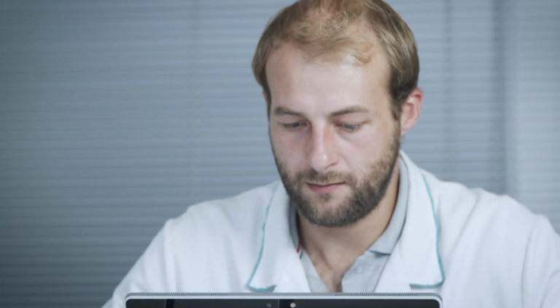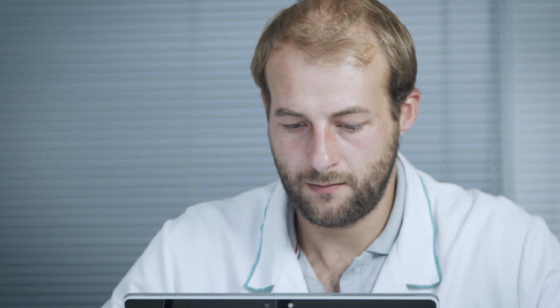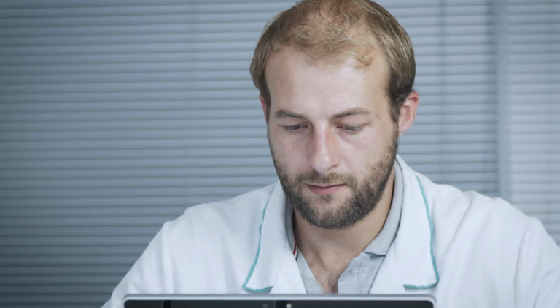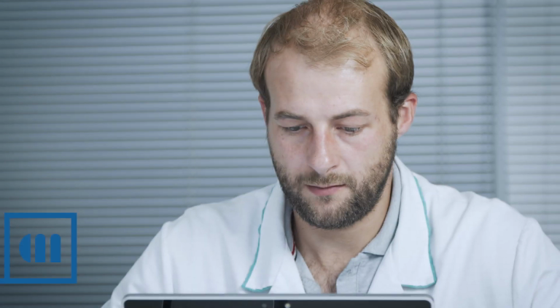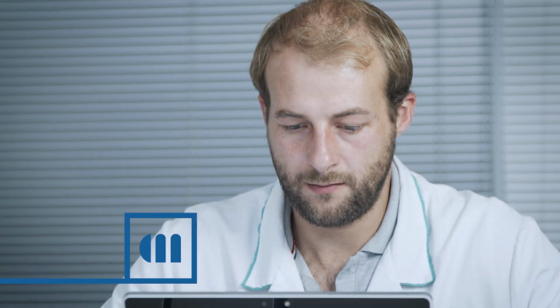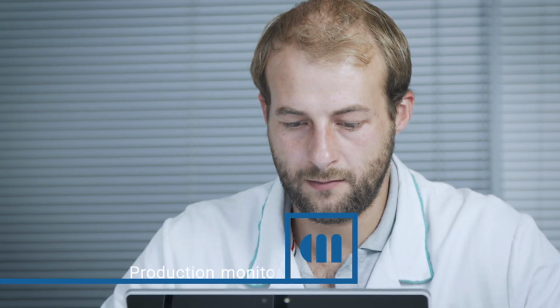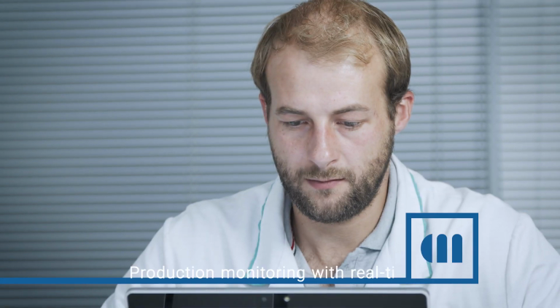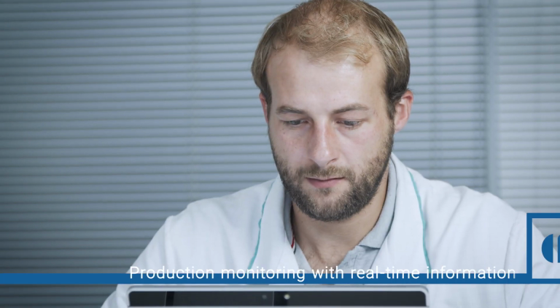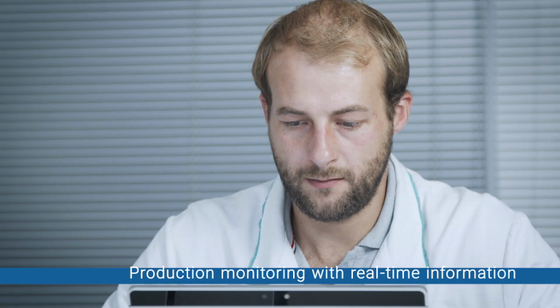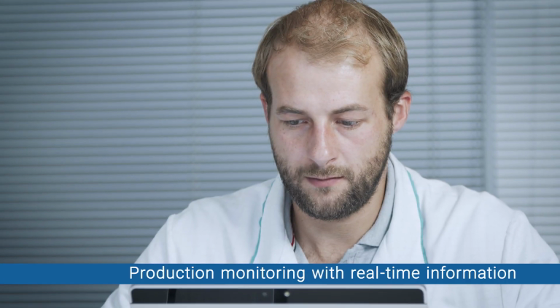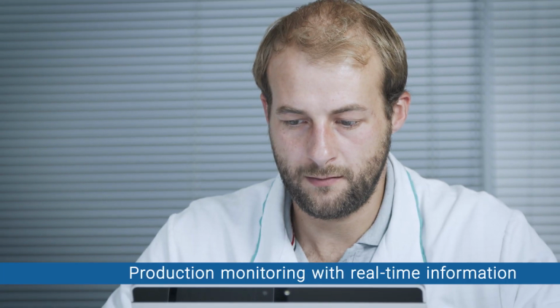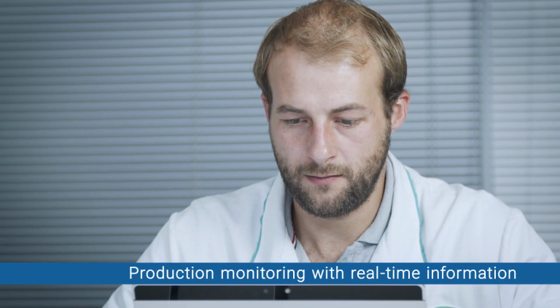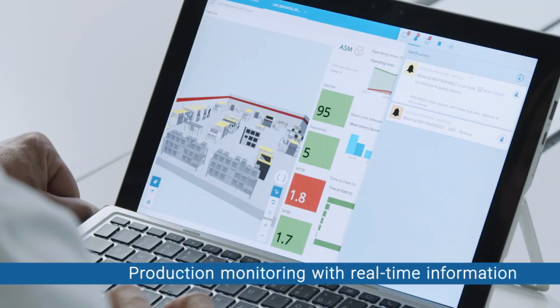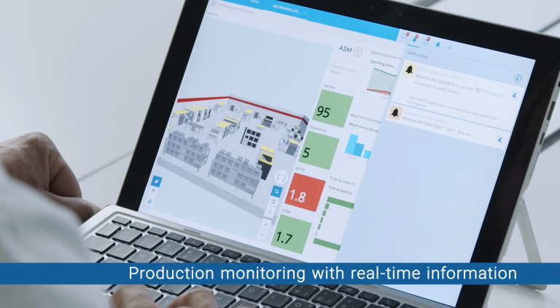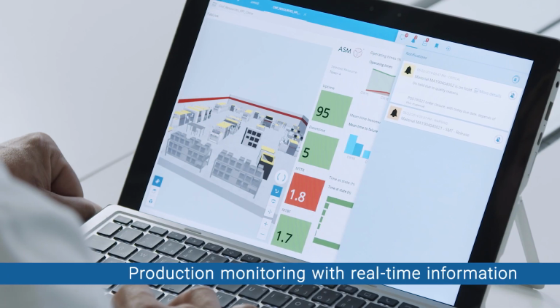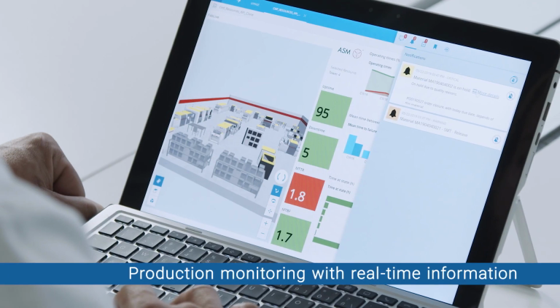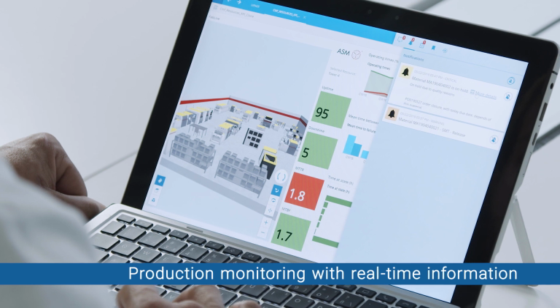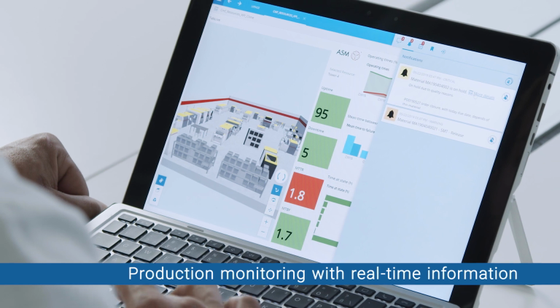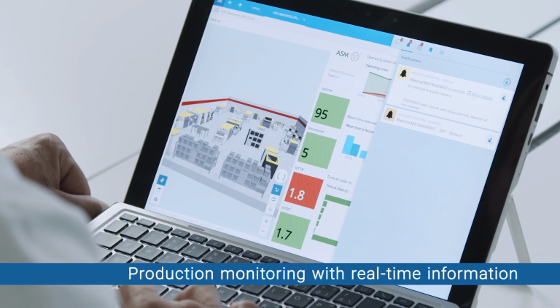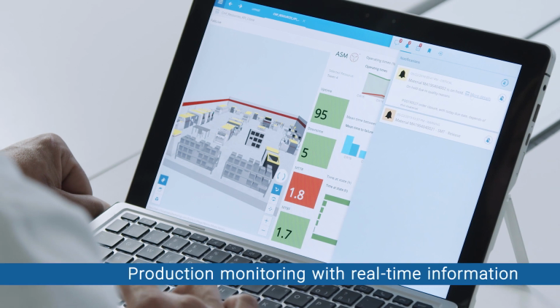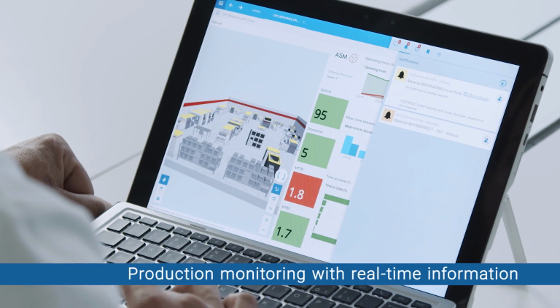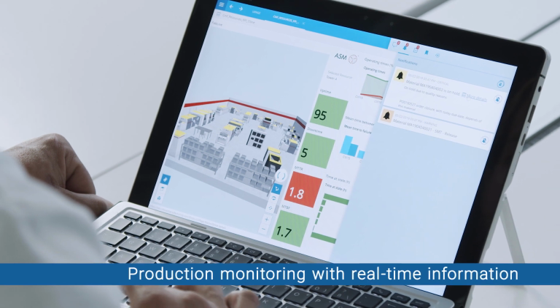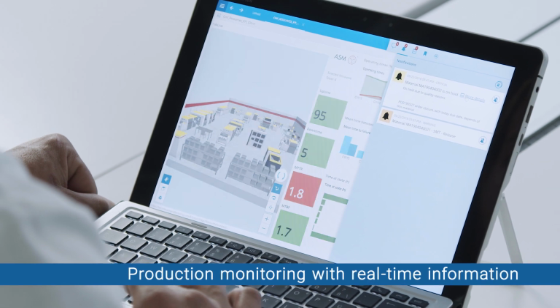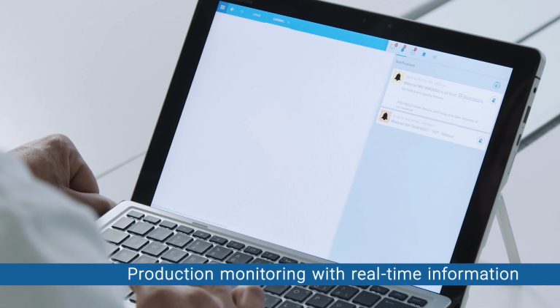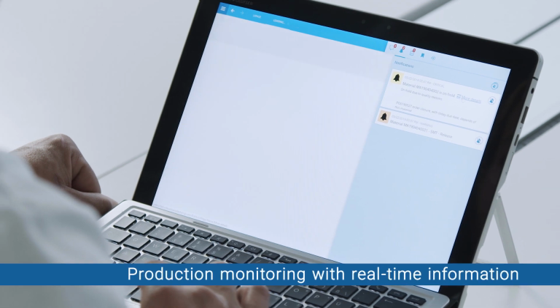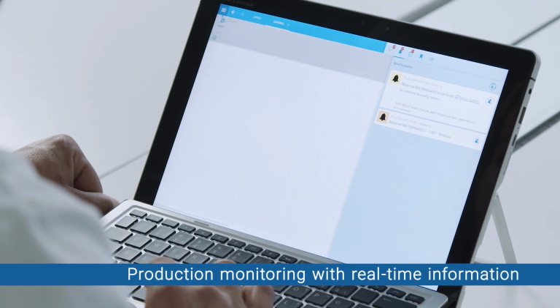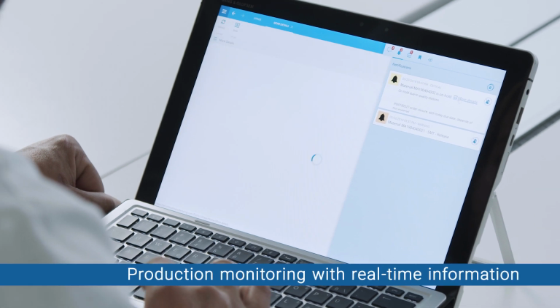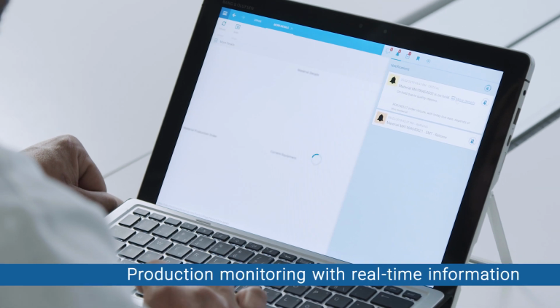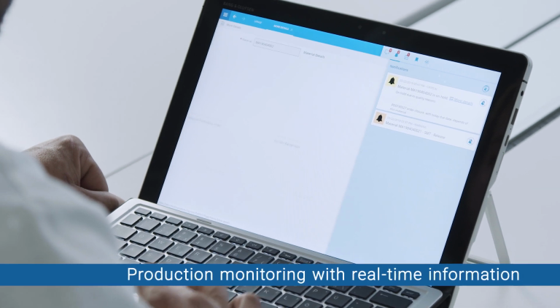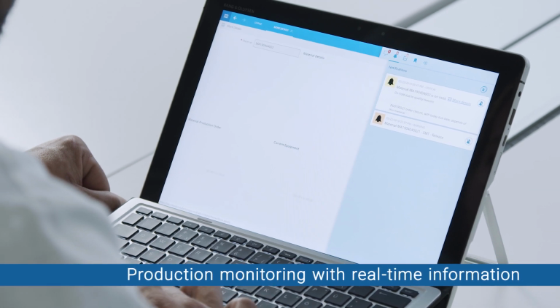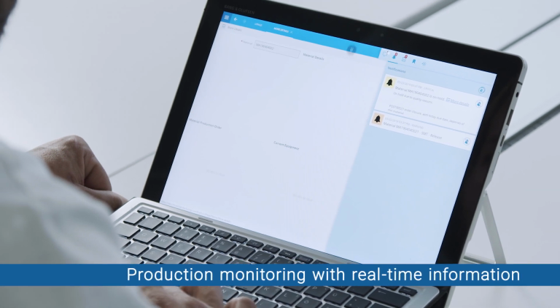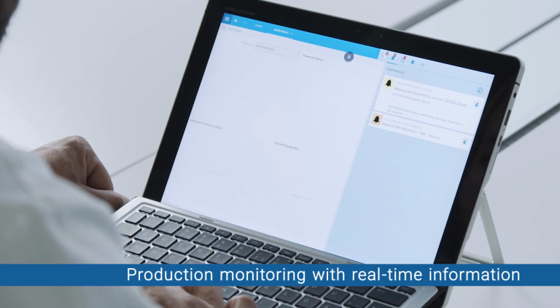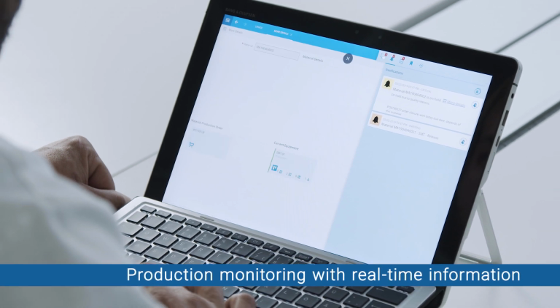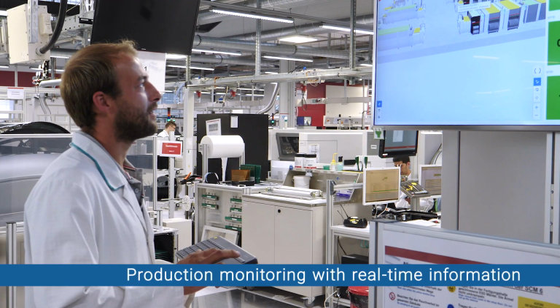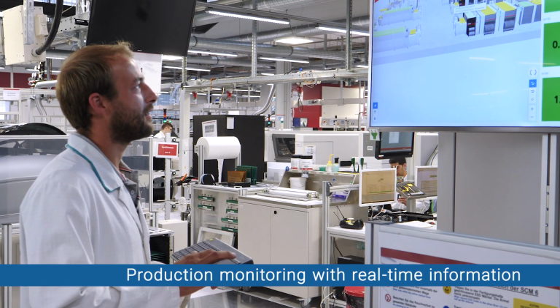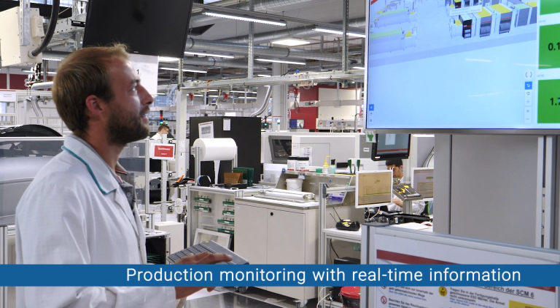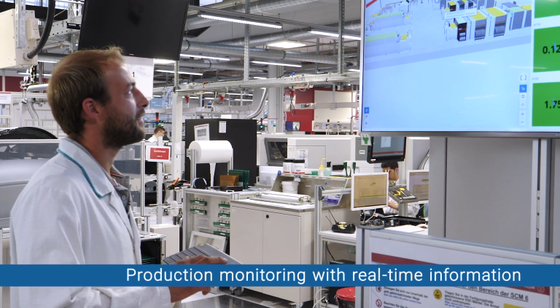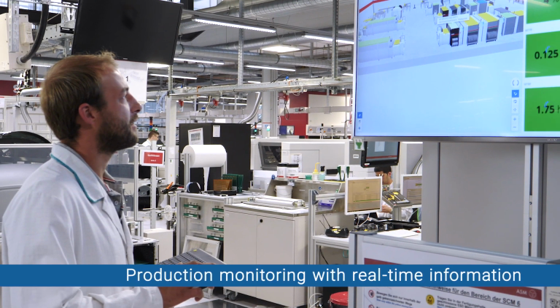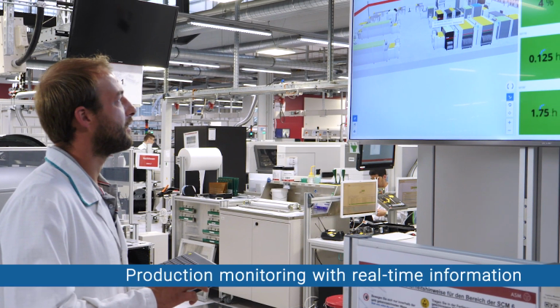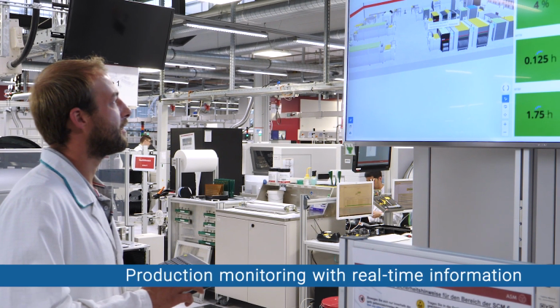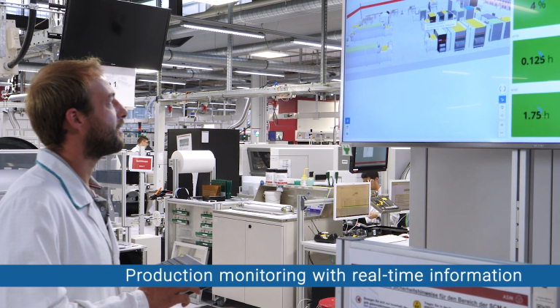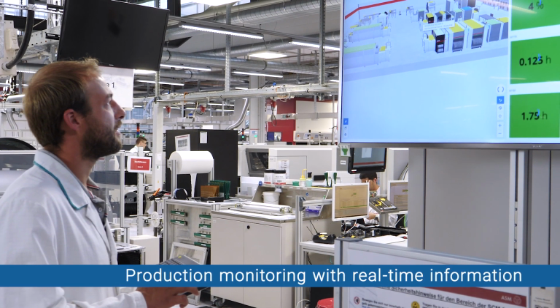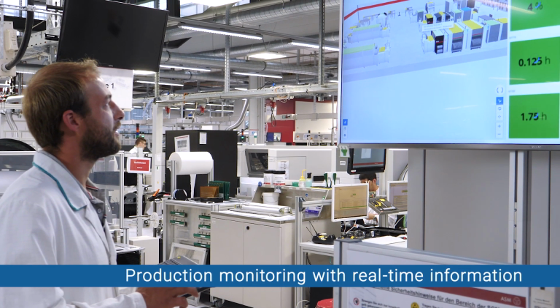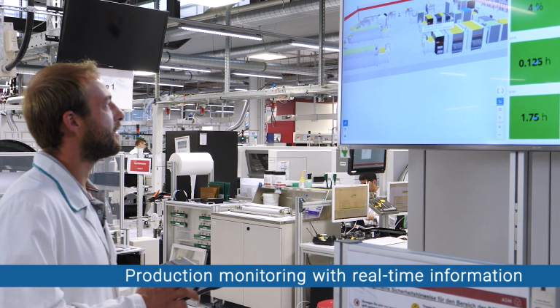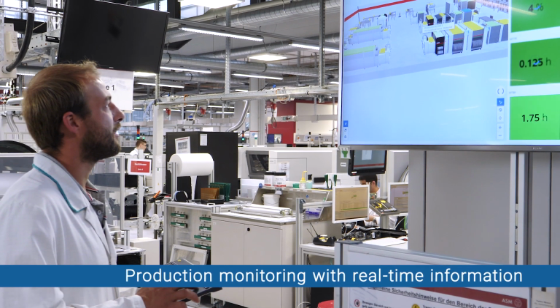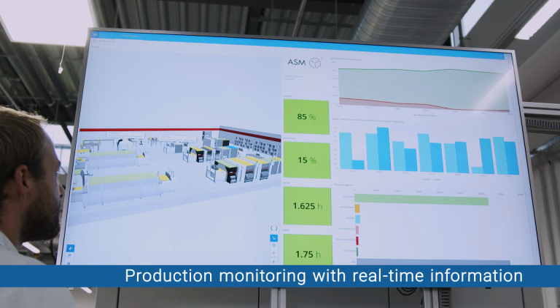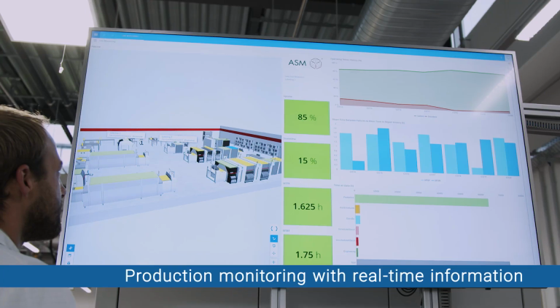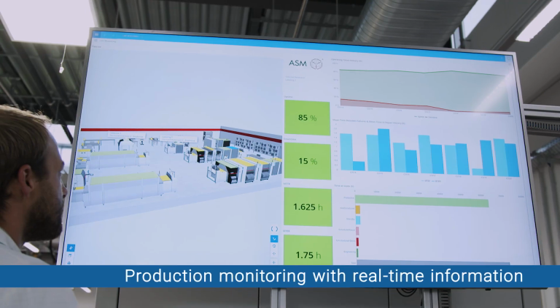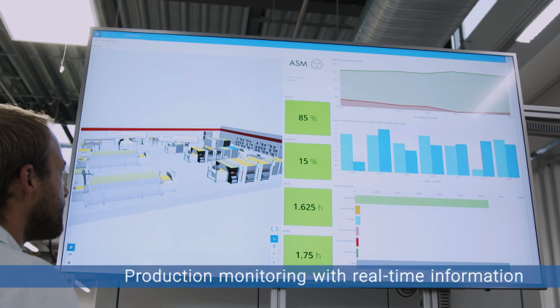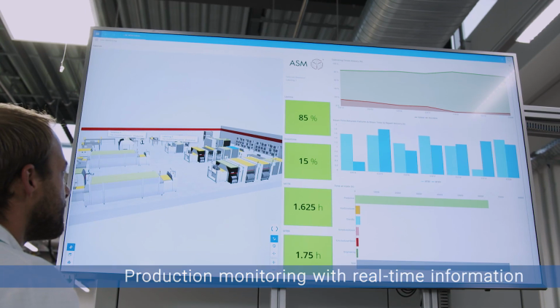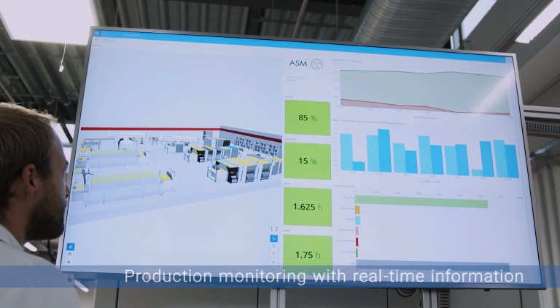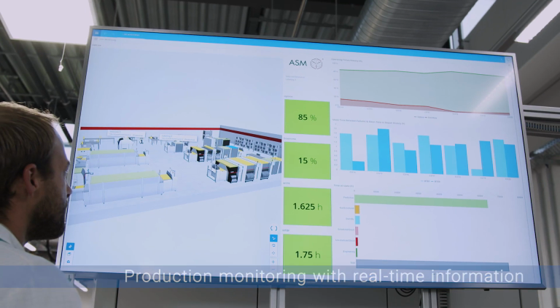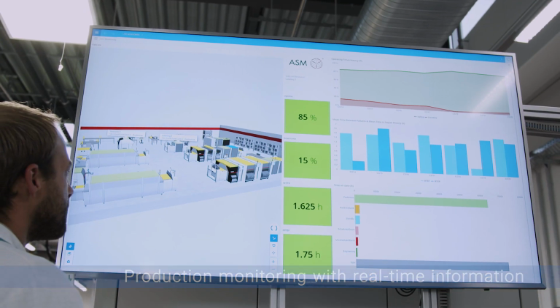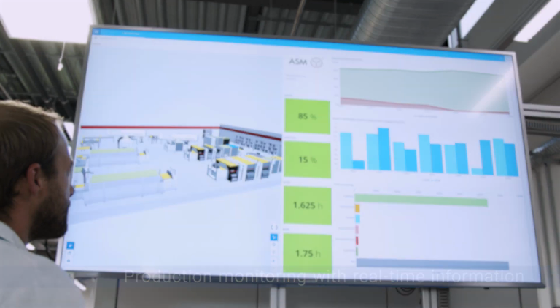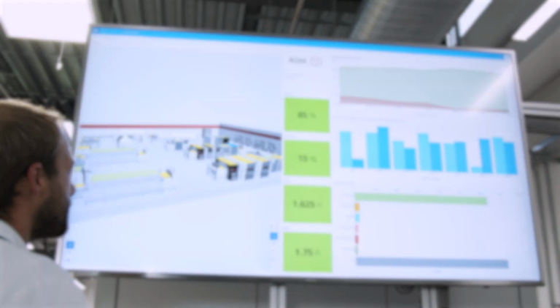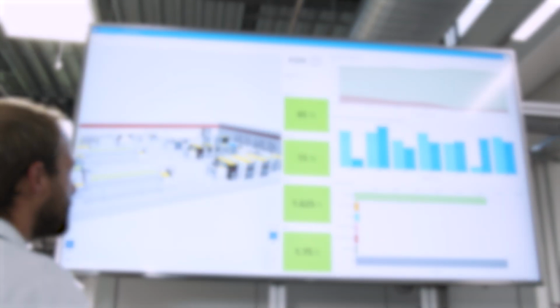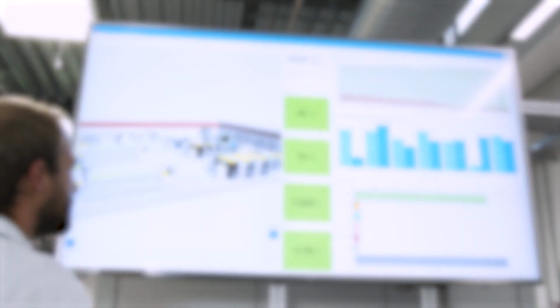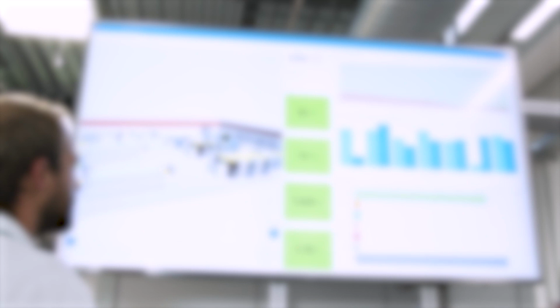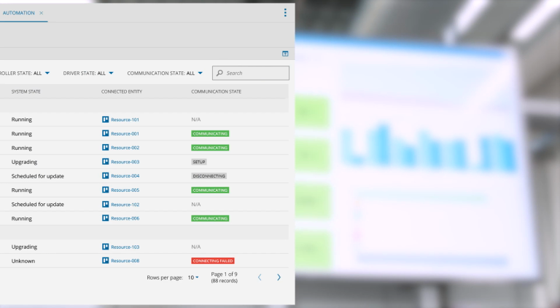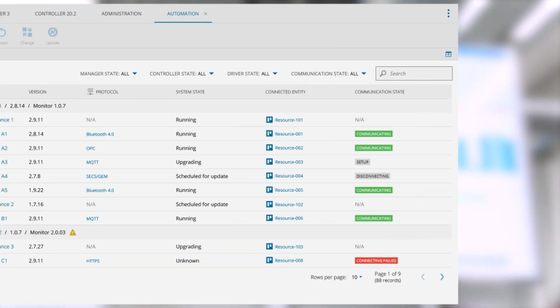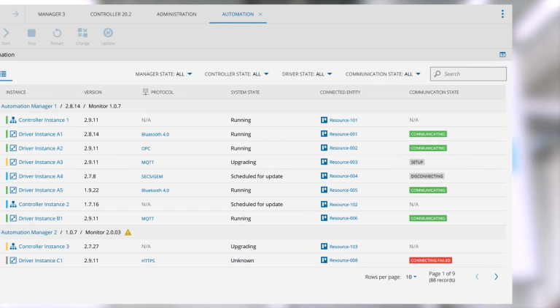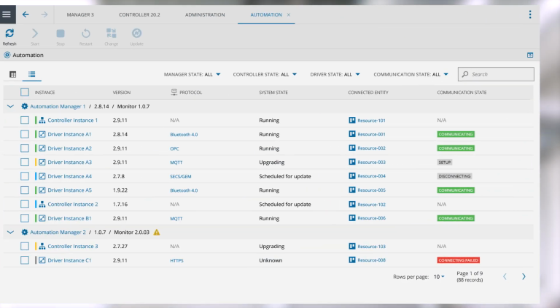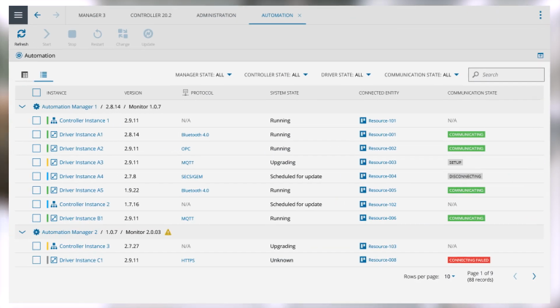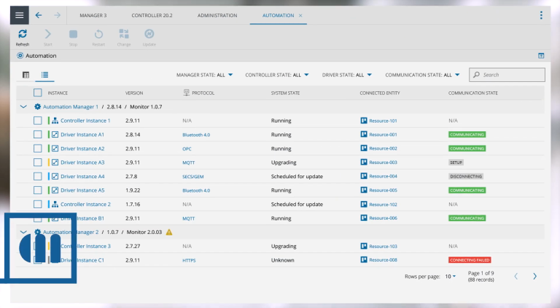Production monitoring, real-time information, KPIs, full traceability and control. Anywhere, anytime.